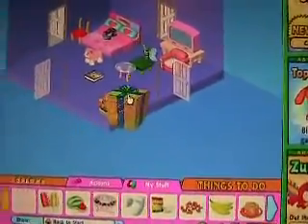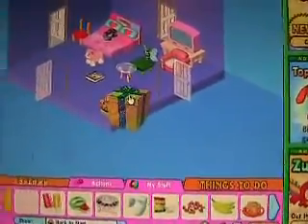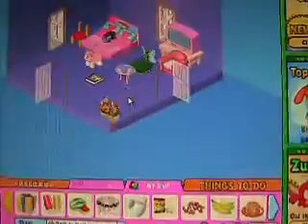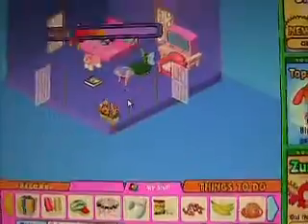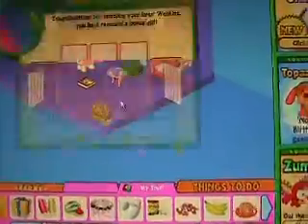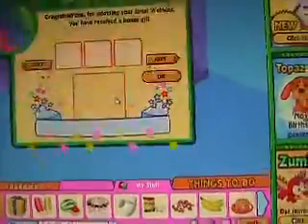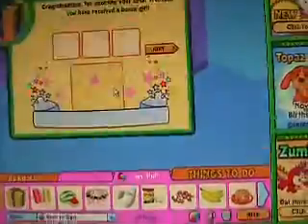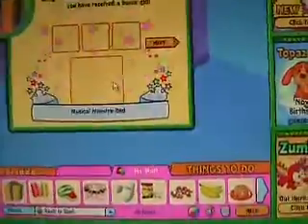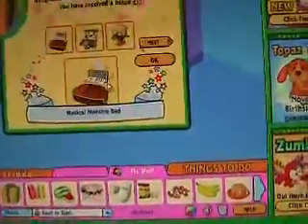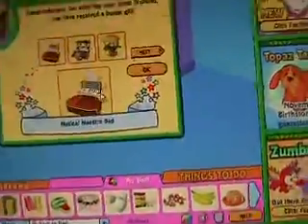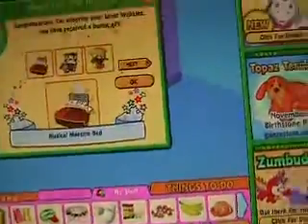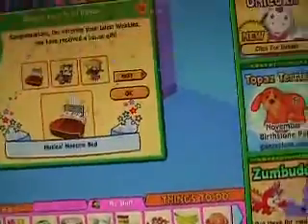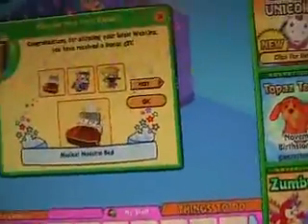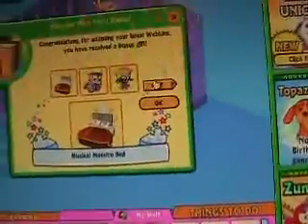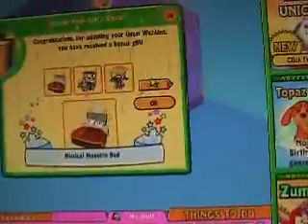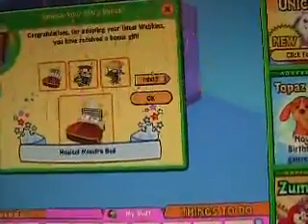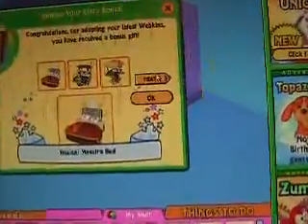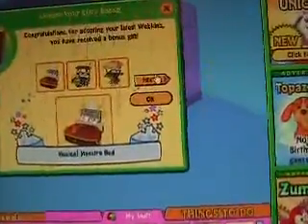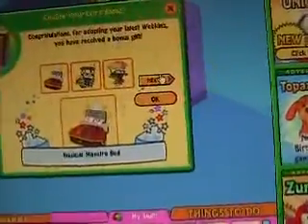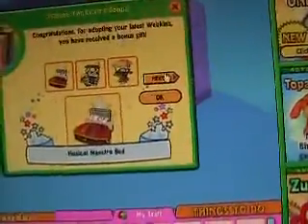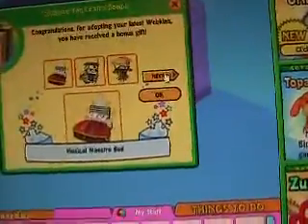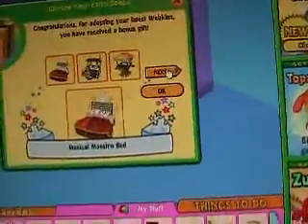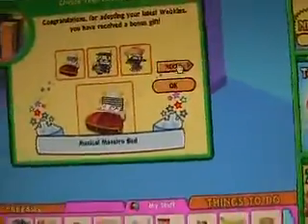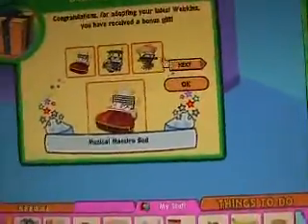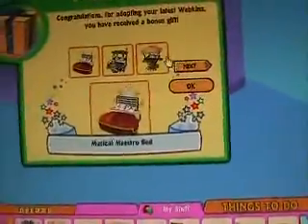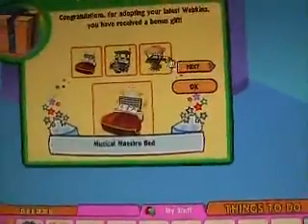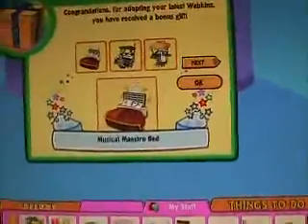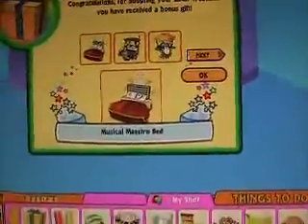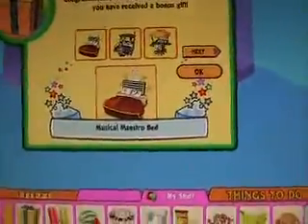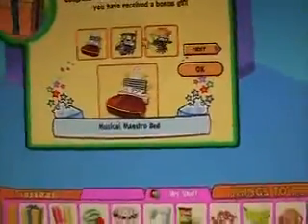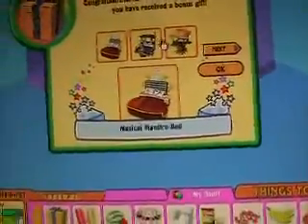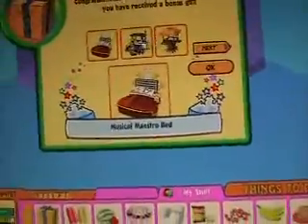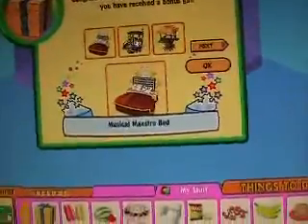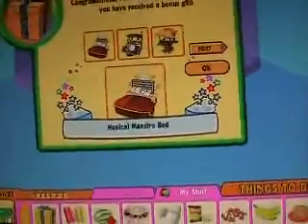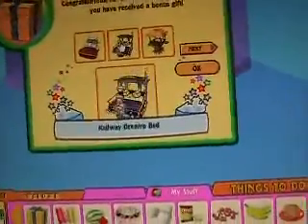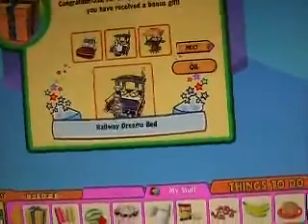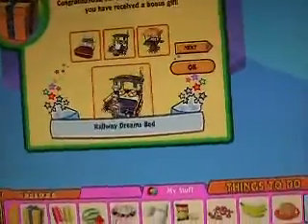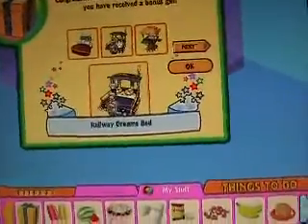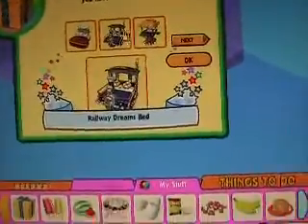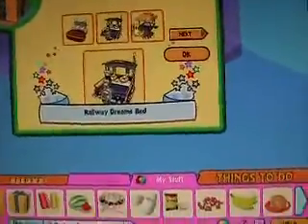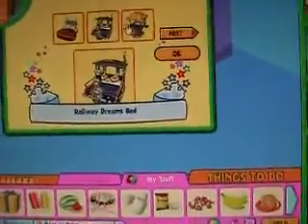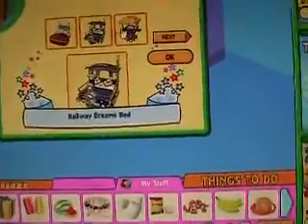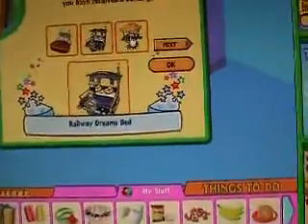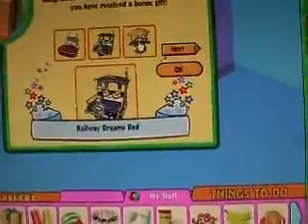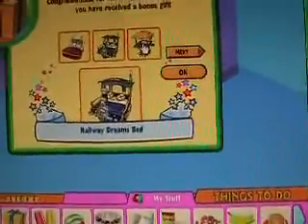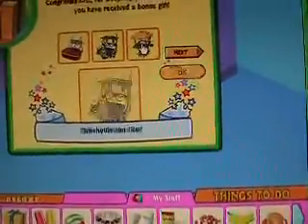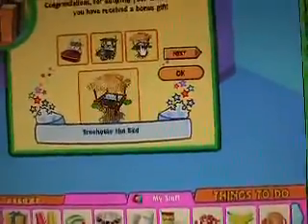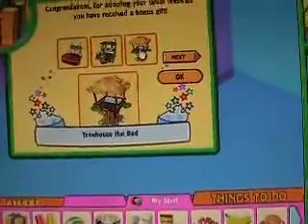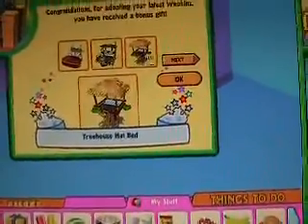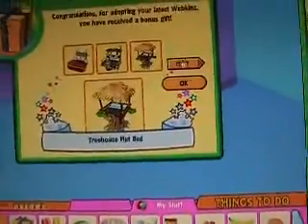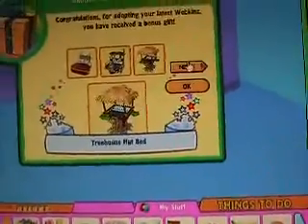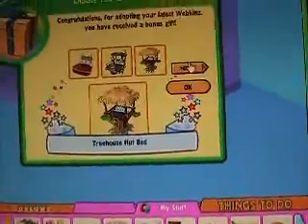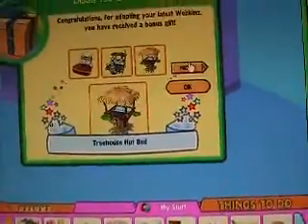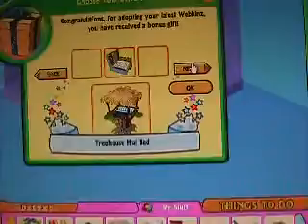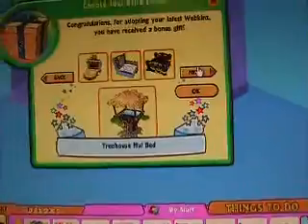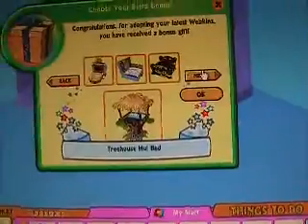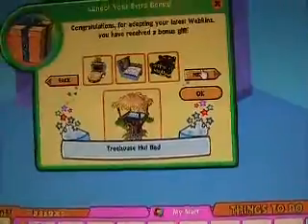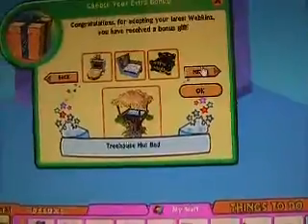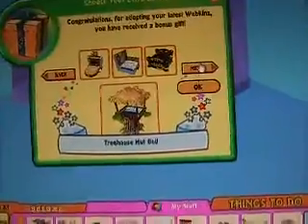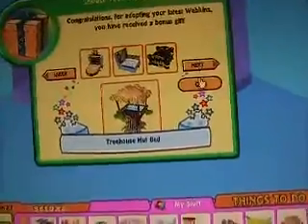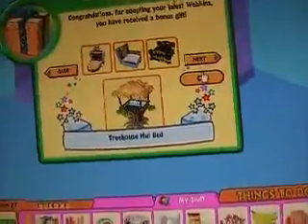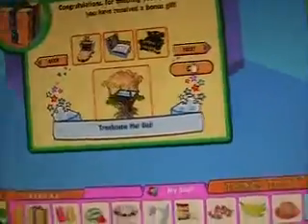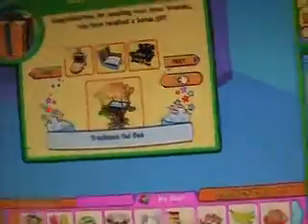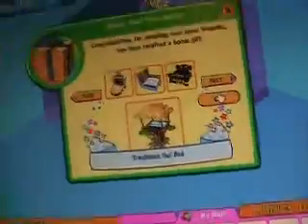I get to pick a bed for her. Oh, they have new ones — the Wailaway Dreams bed. Okay, well.